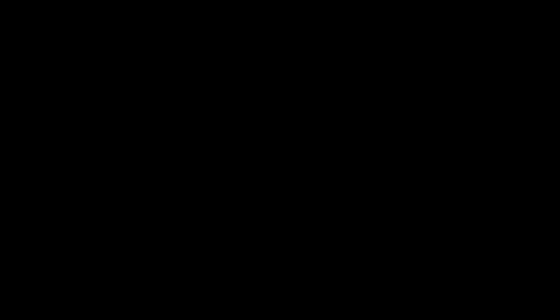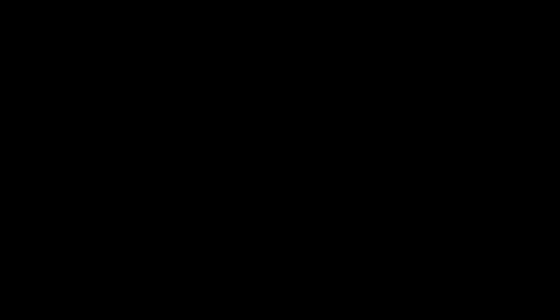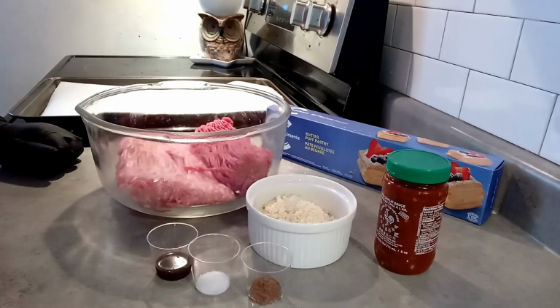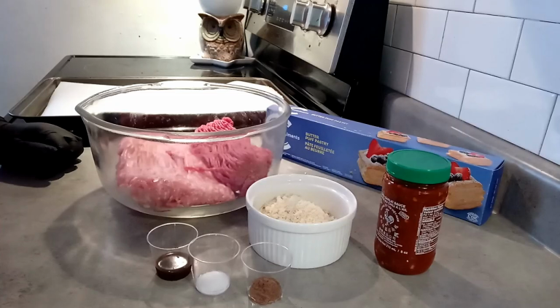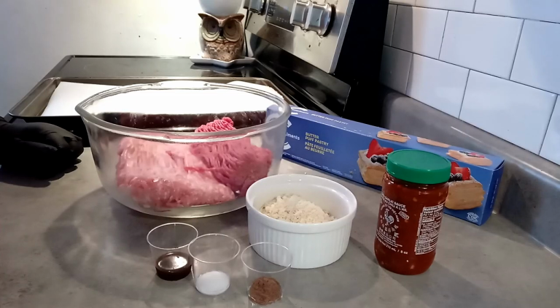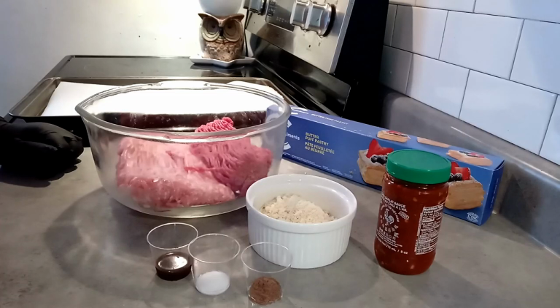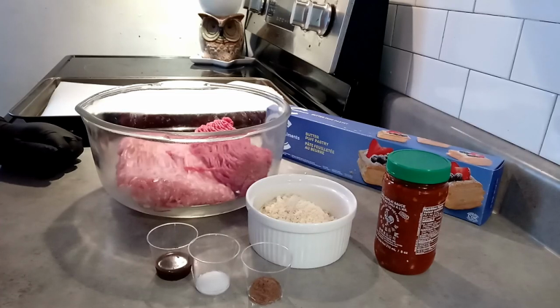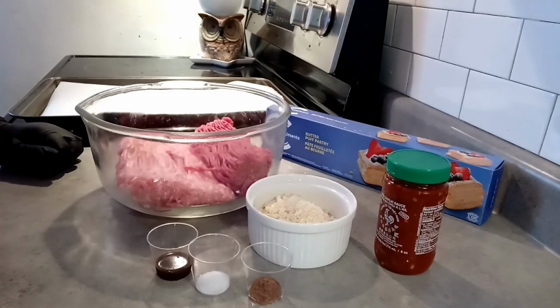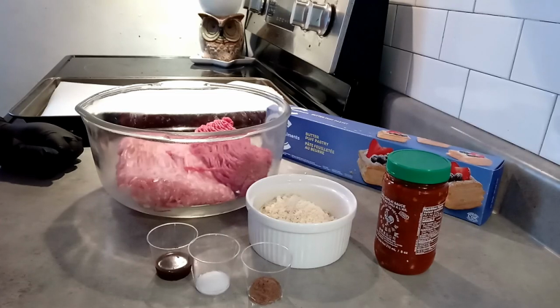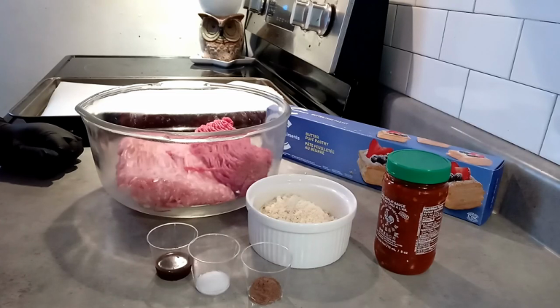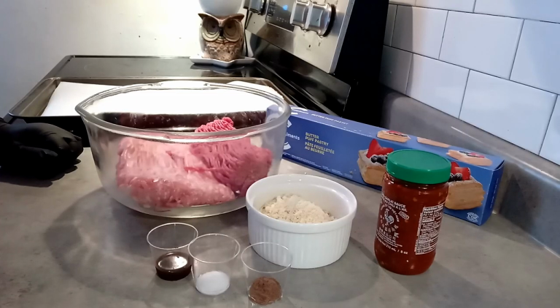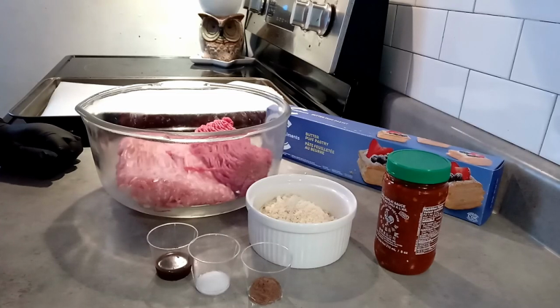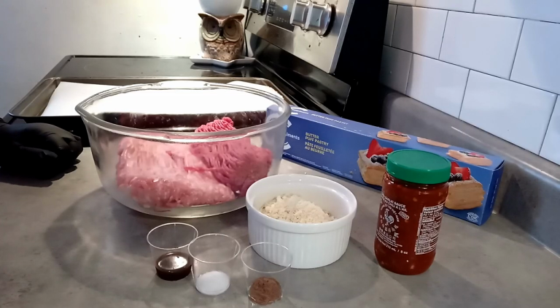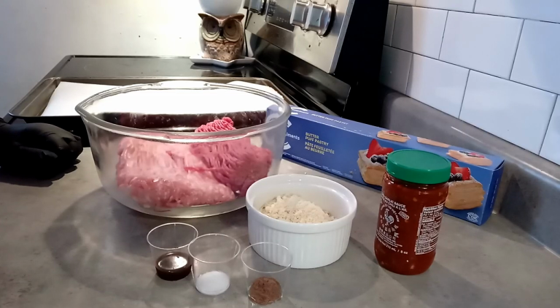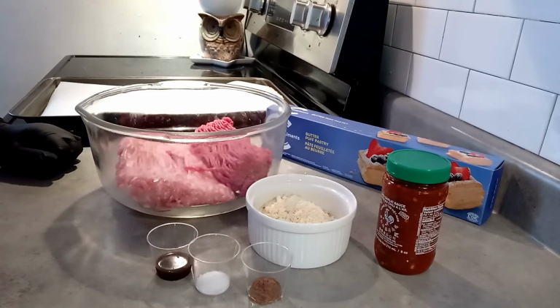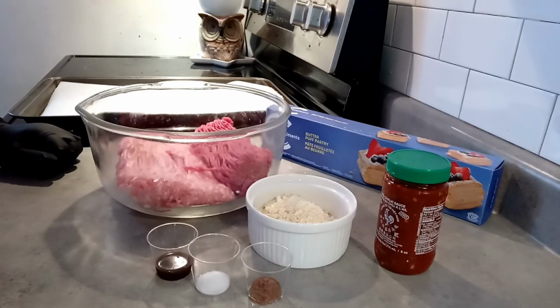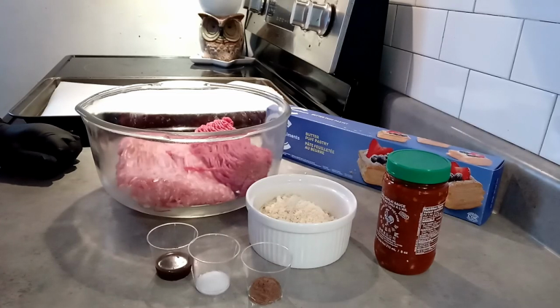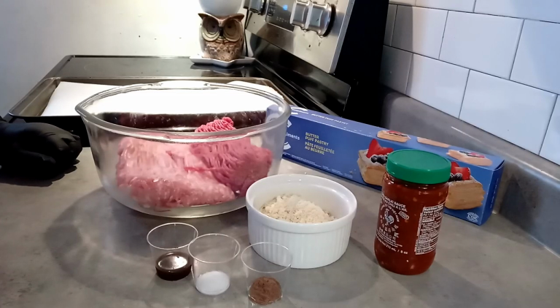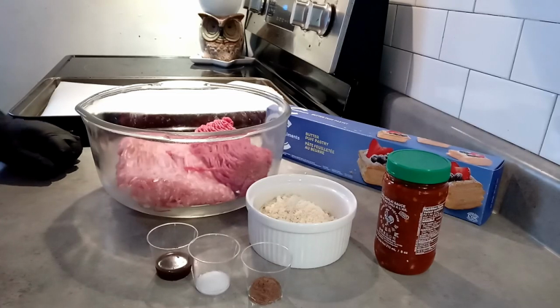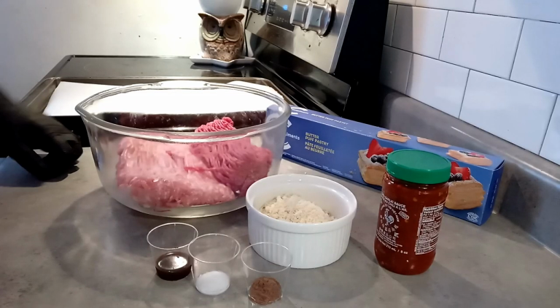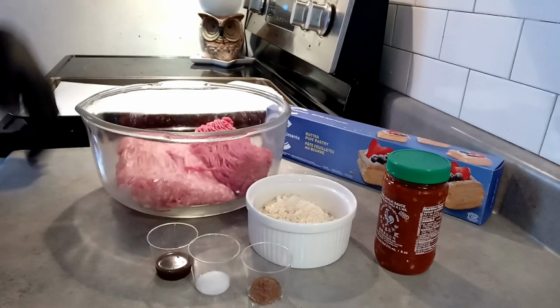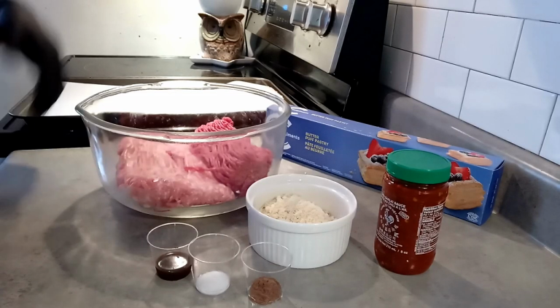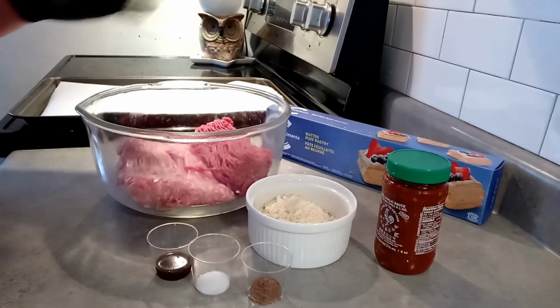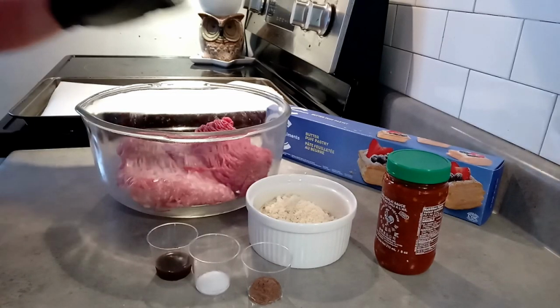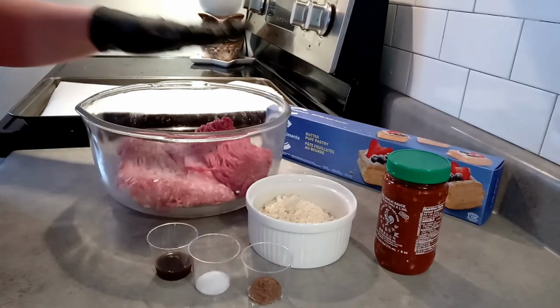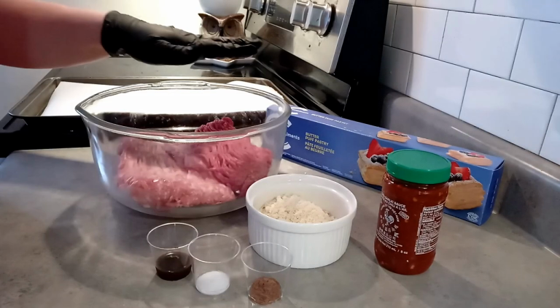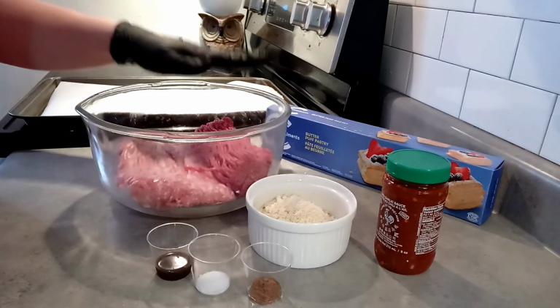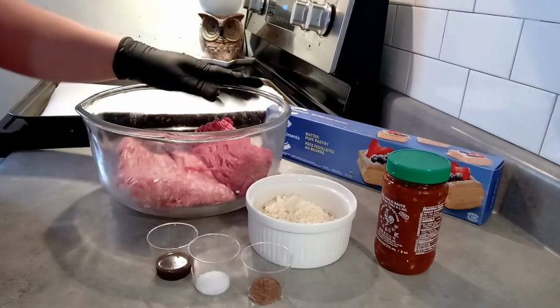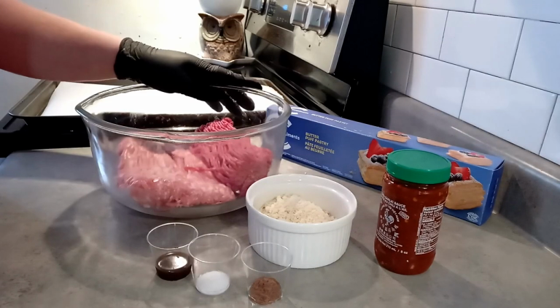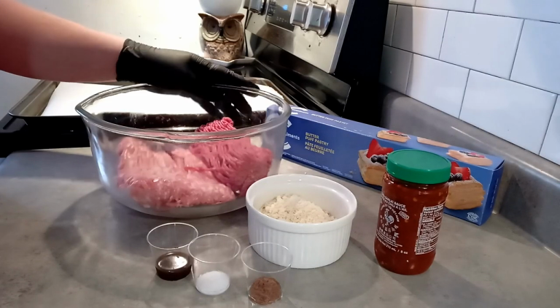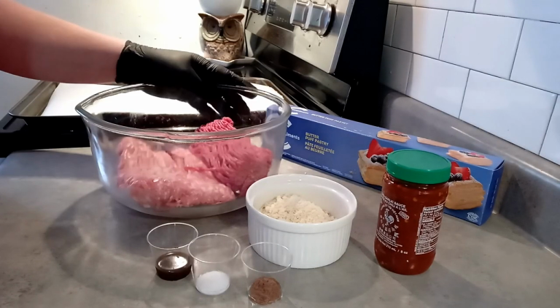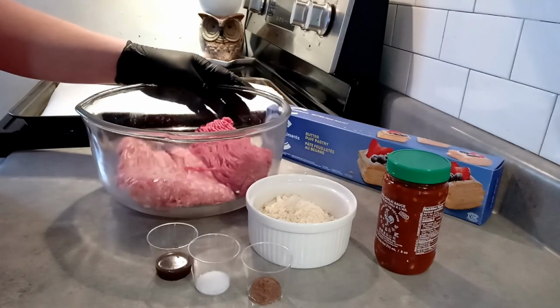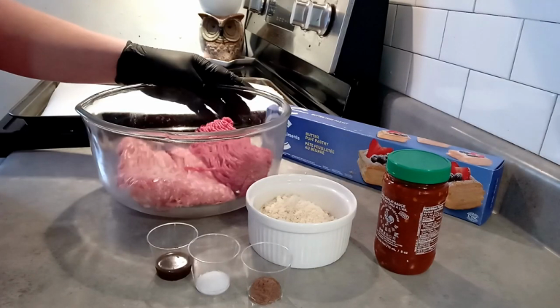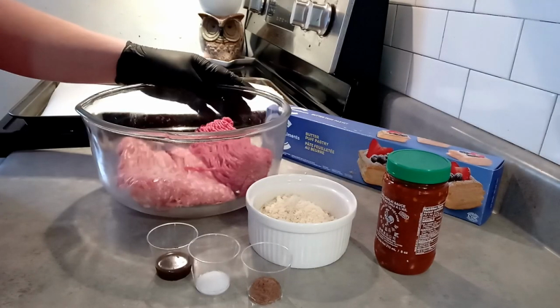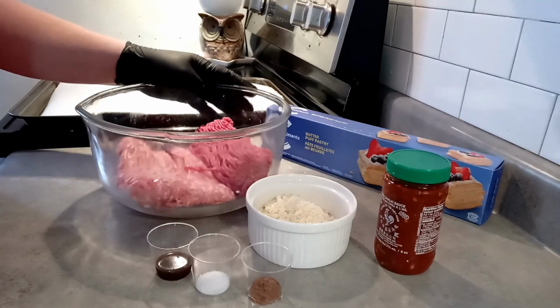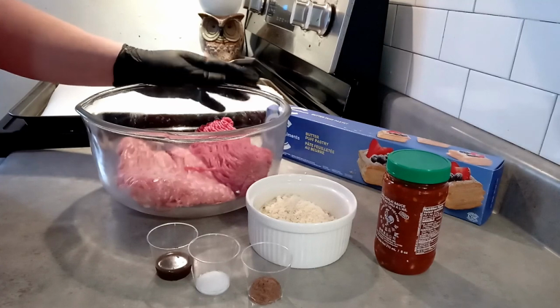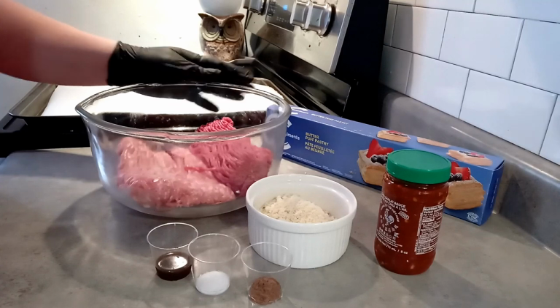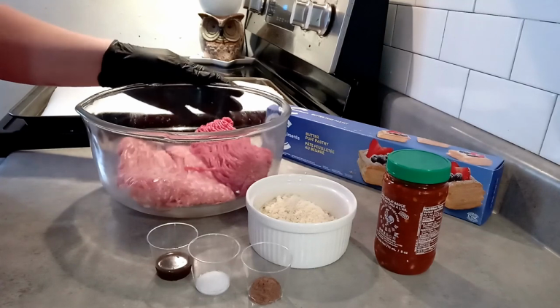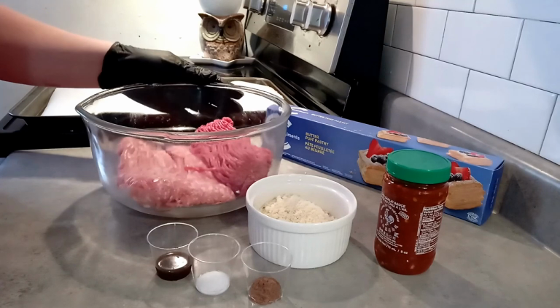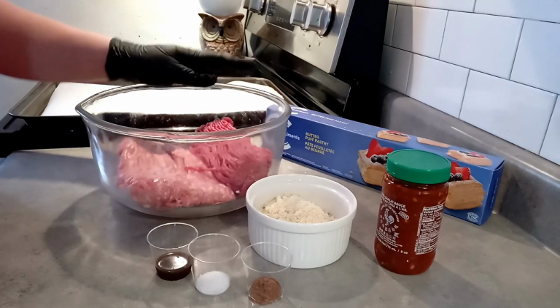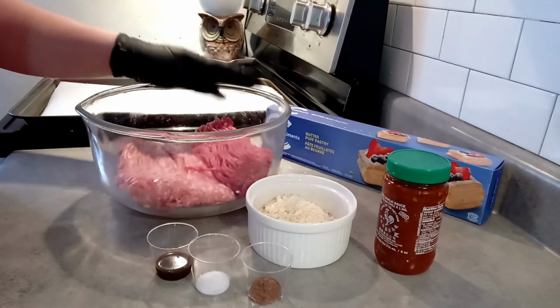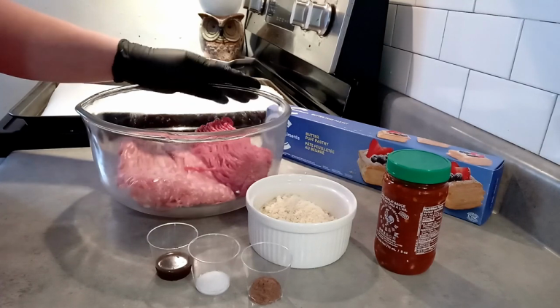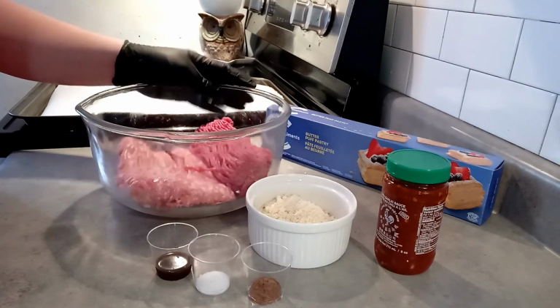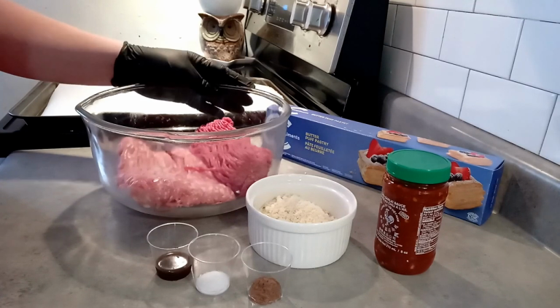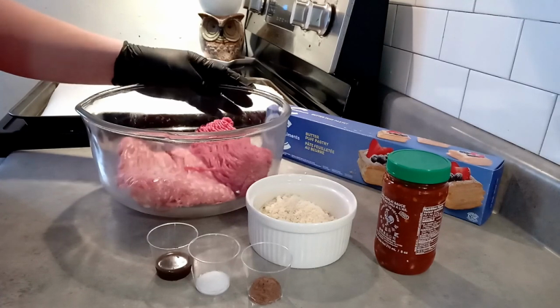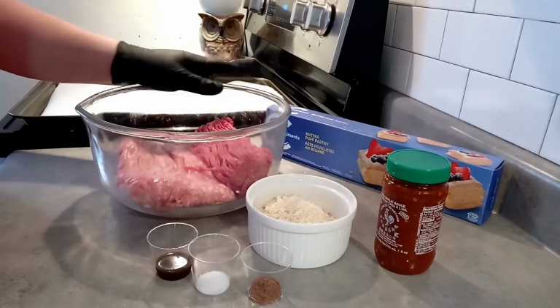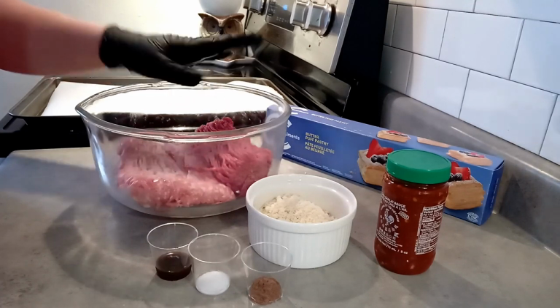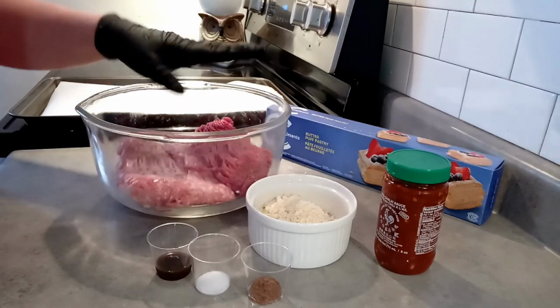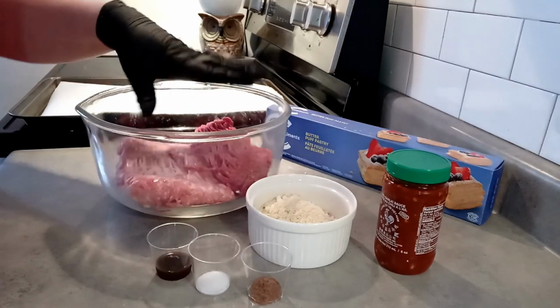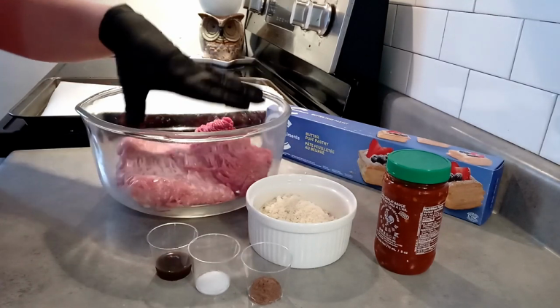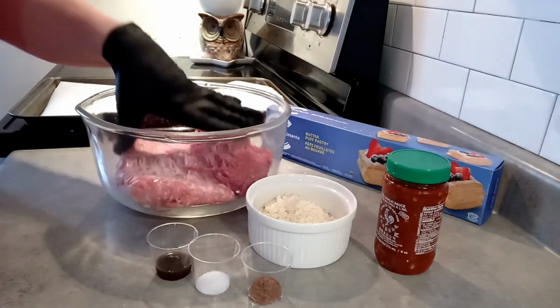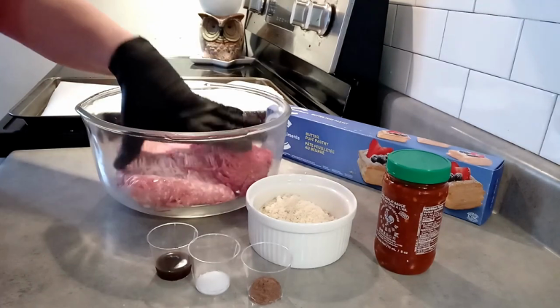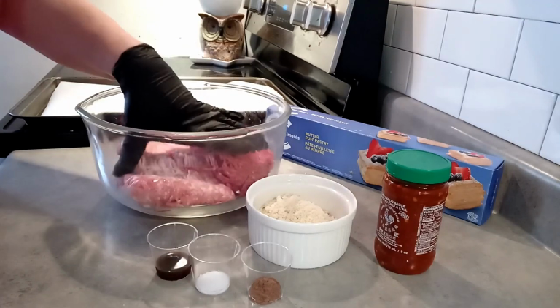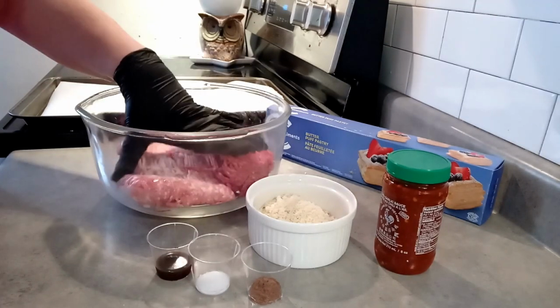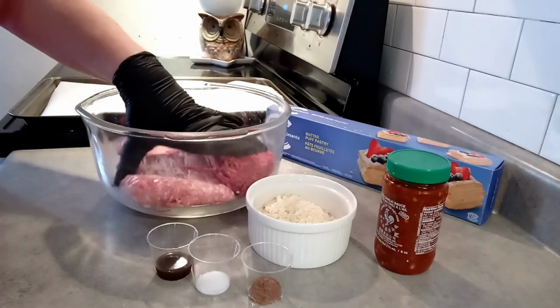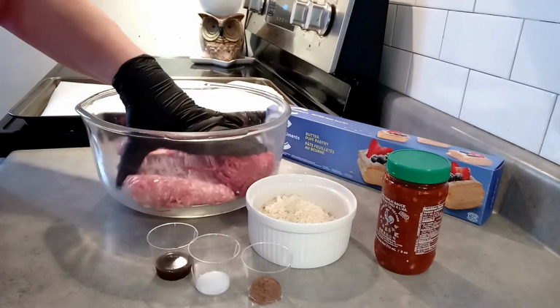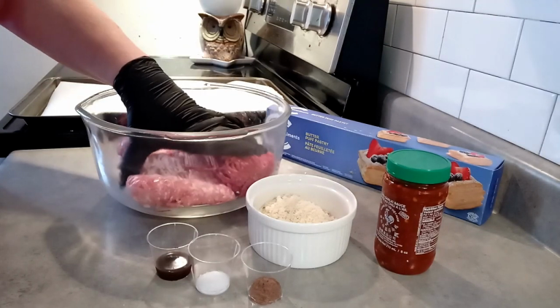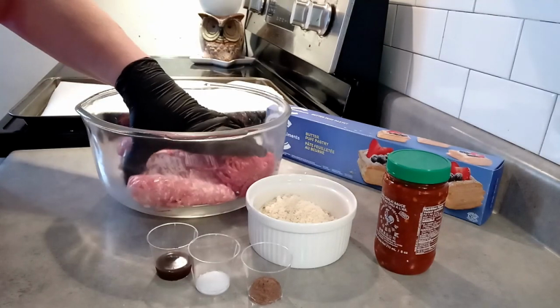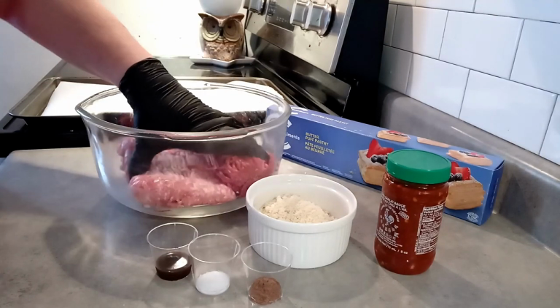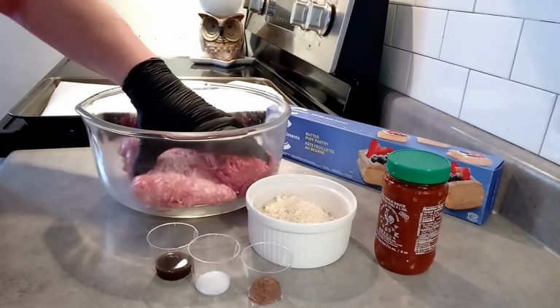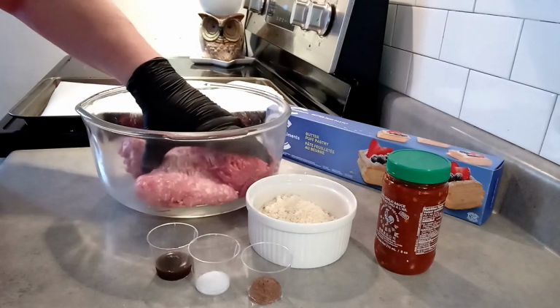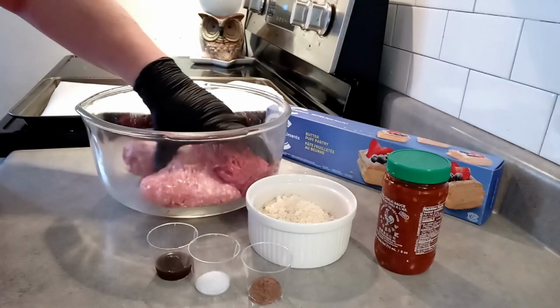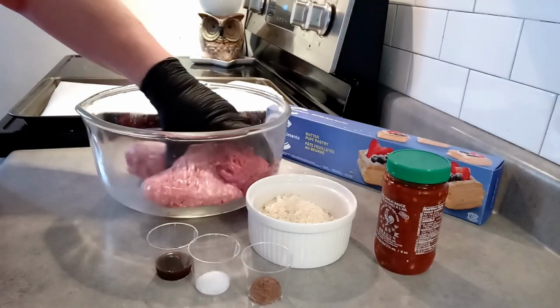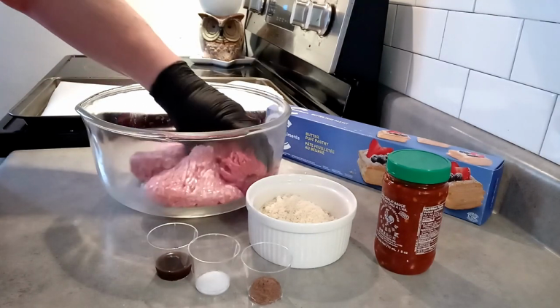Hi everybody, welcome back to my kitchen. Today I'm going to make Saucijzenbroodjes — Dutch sausage rolls.